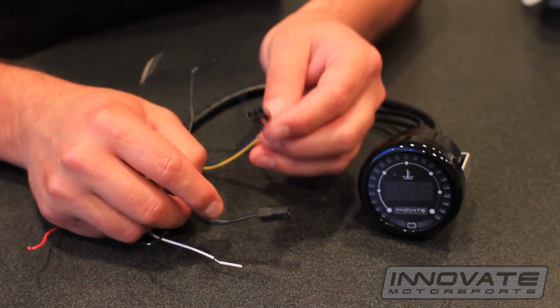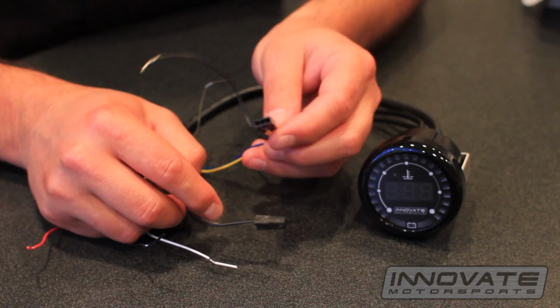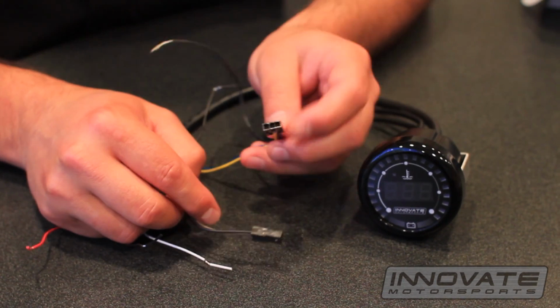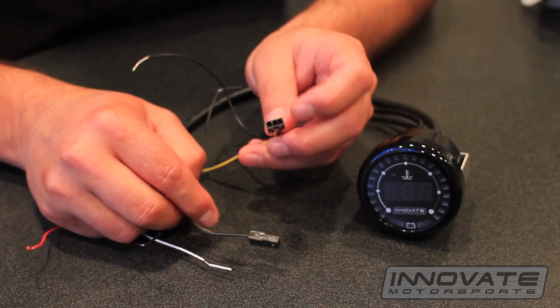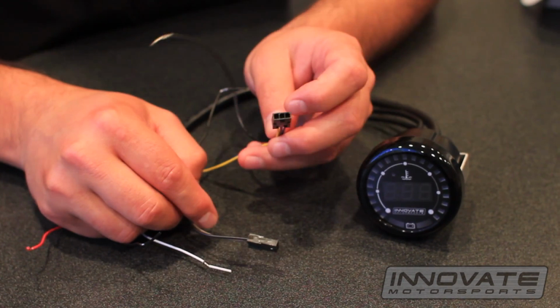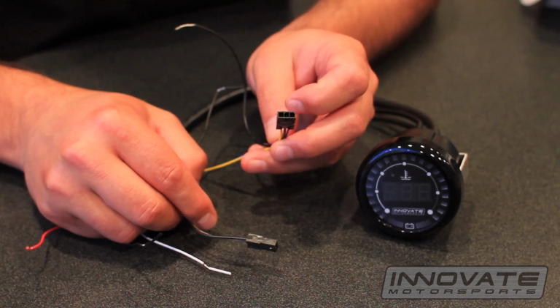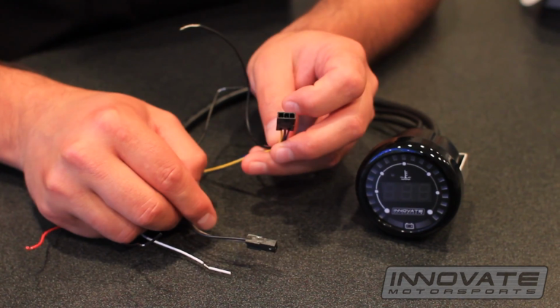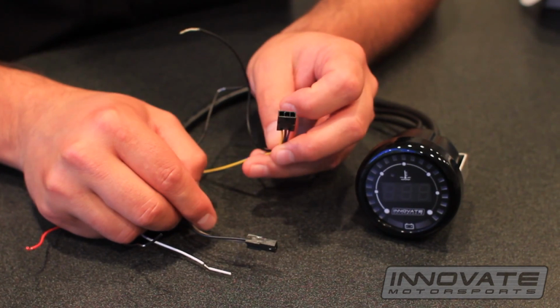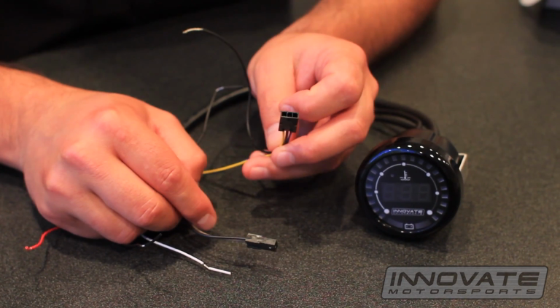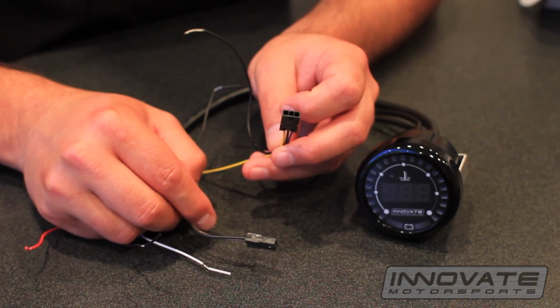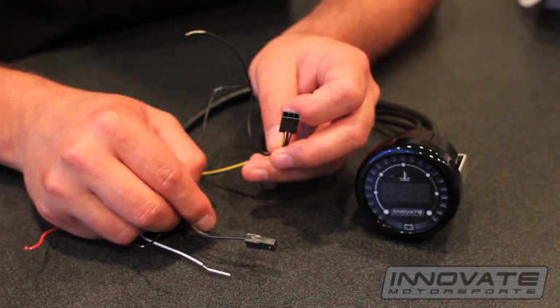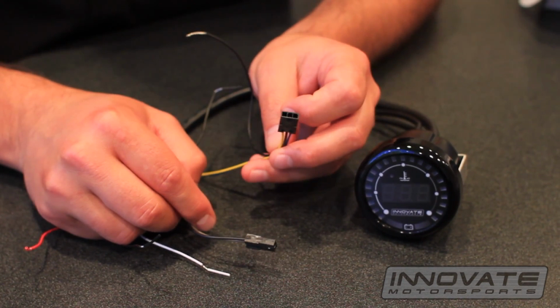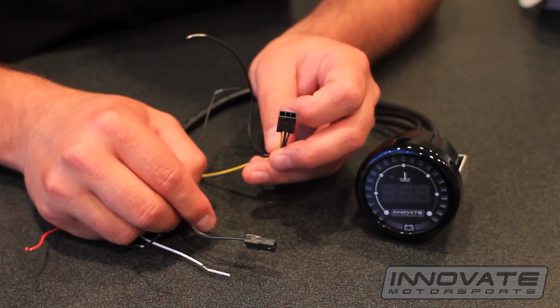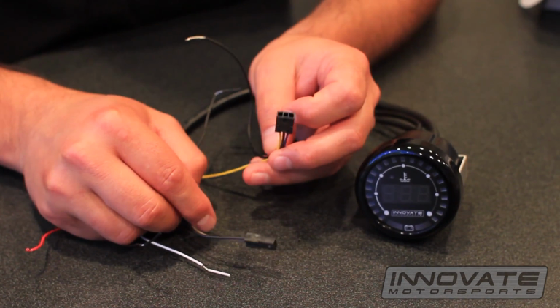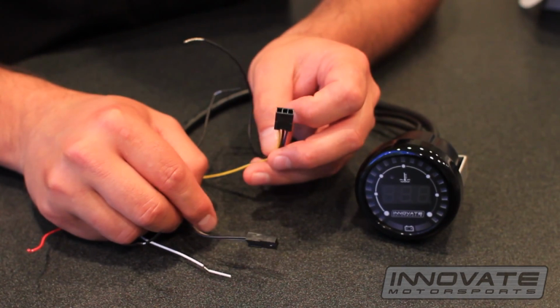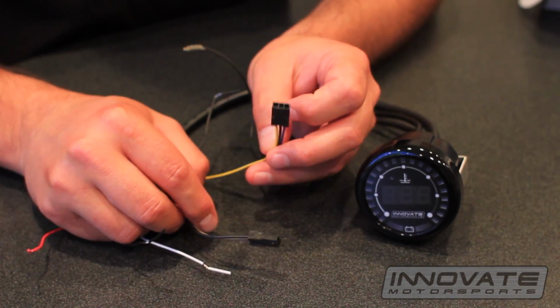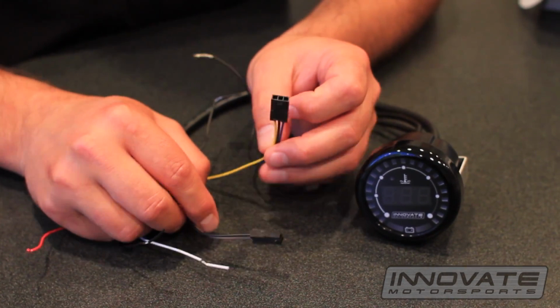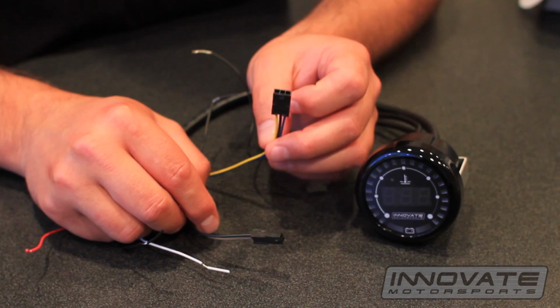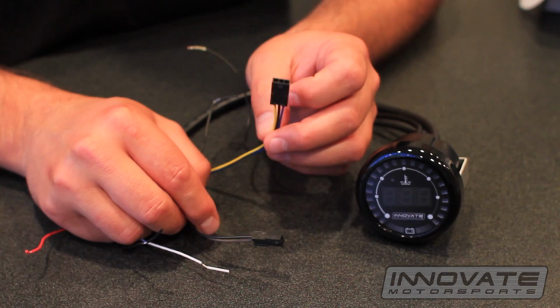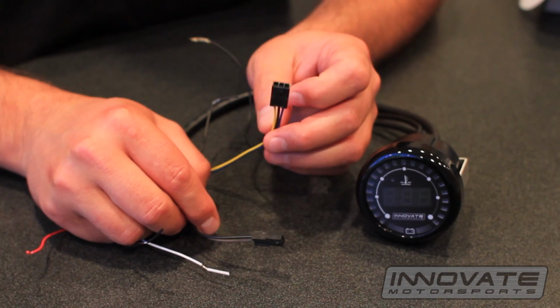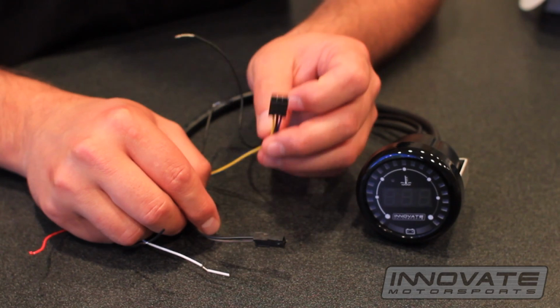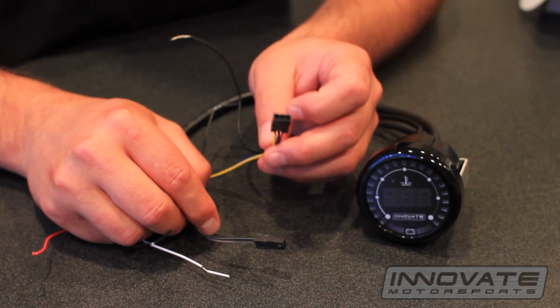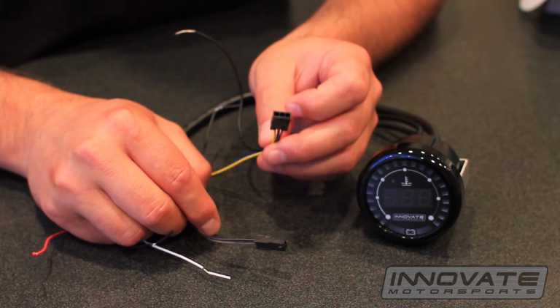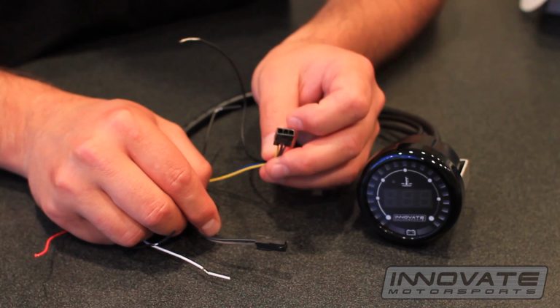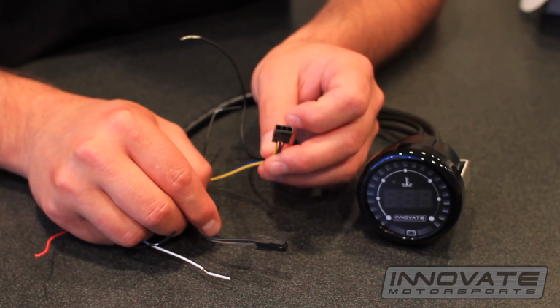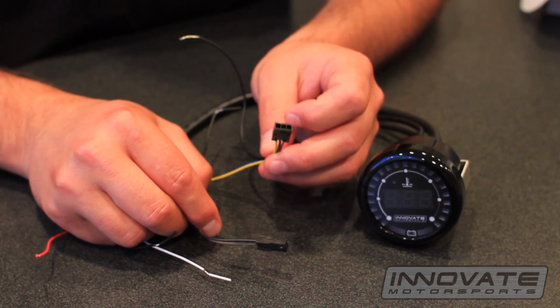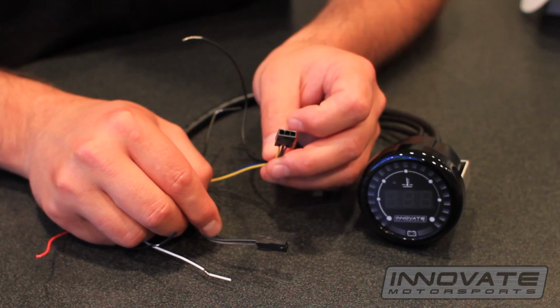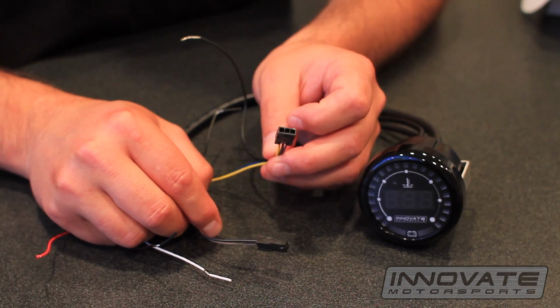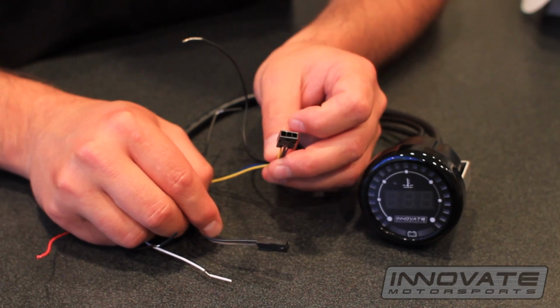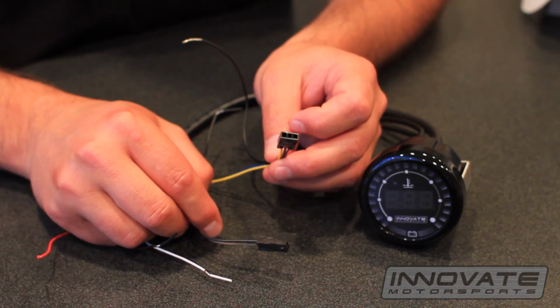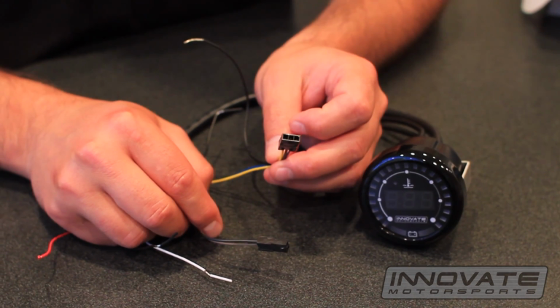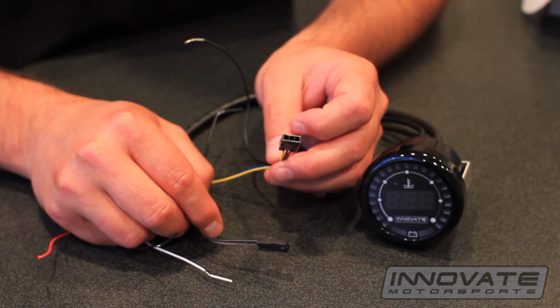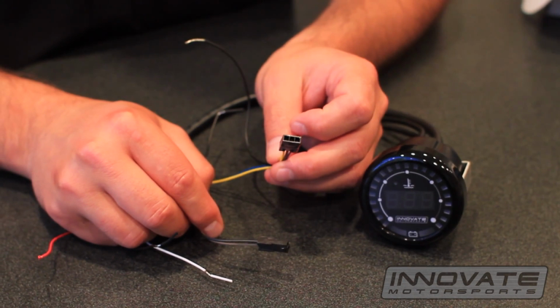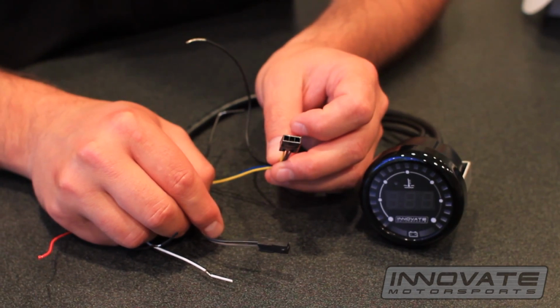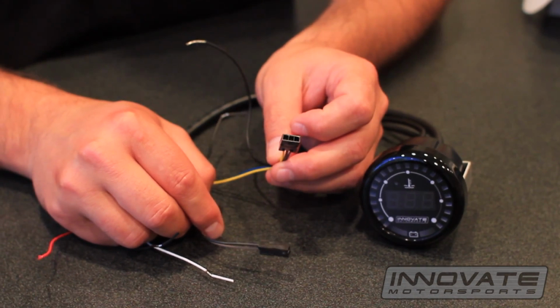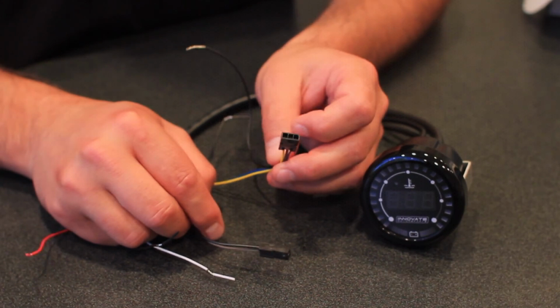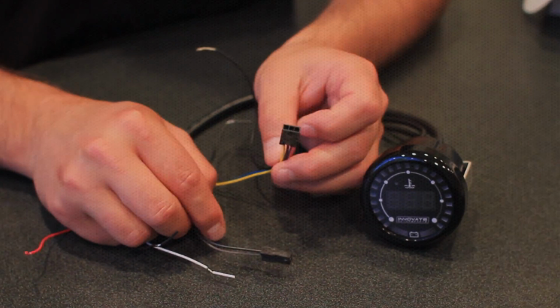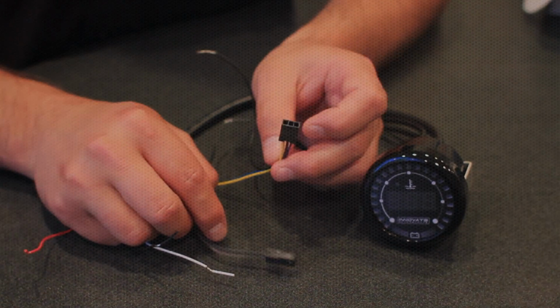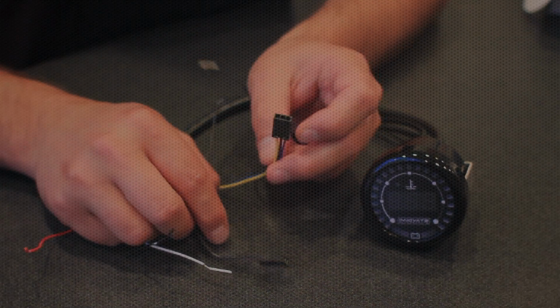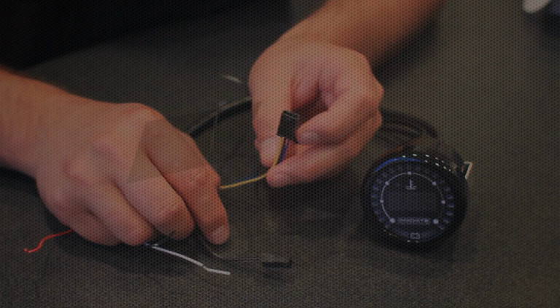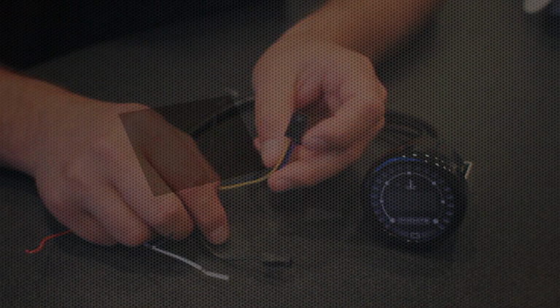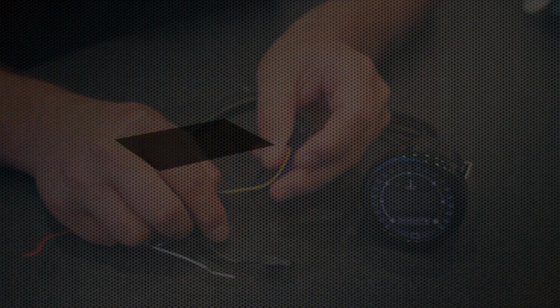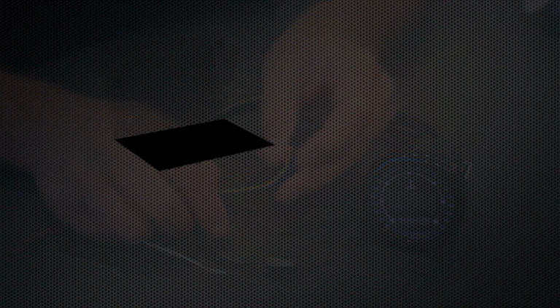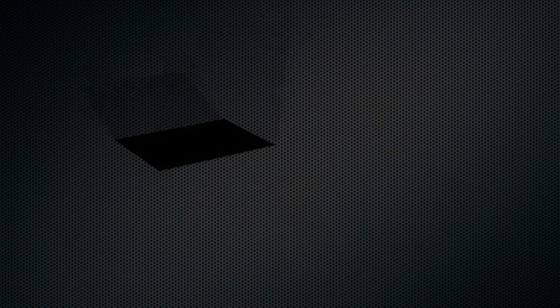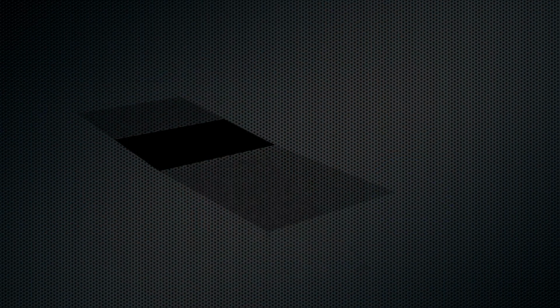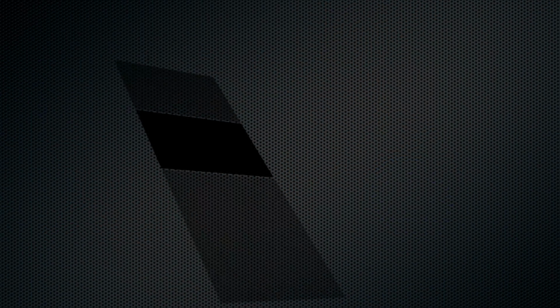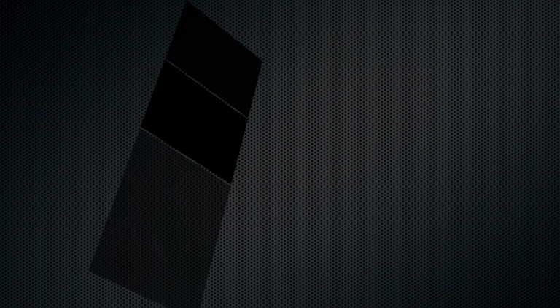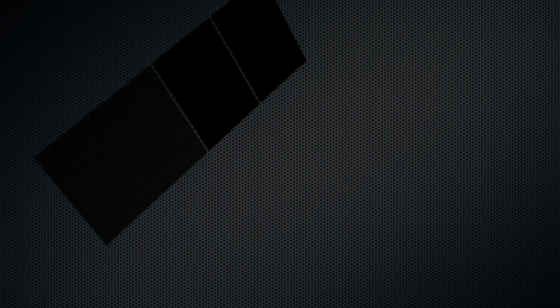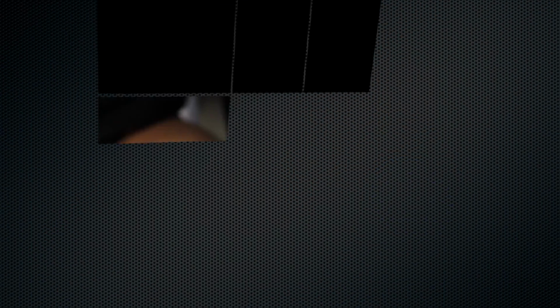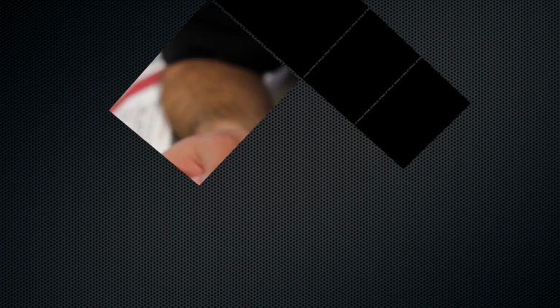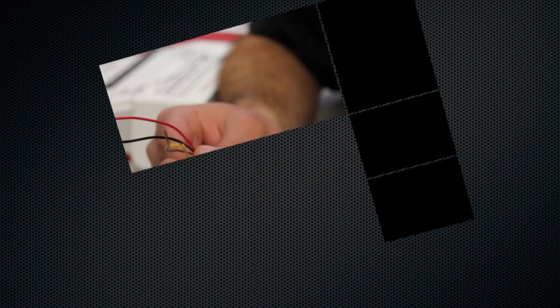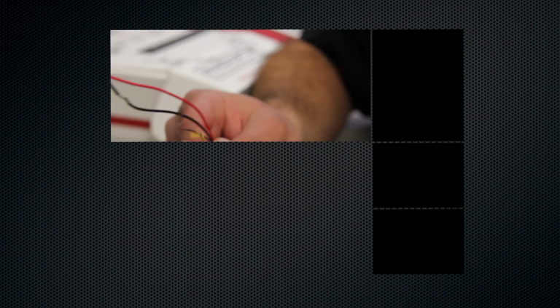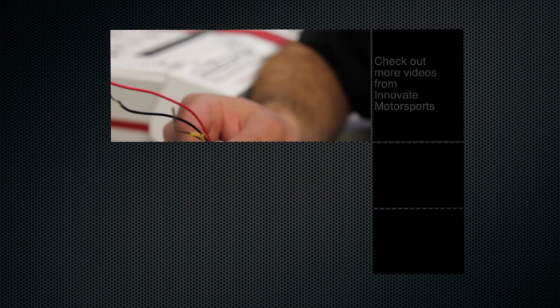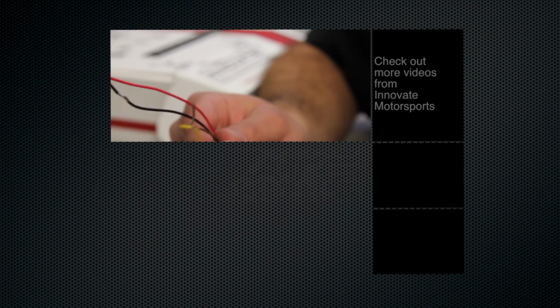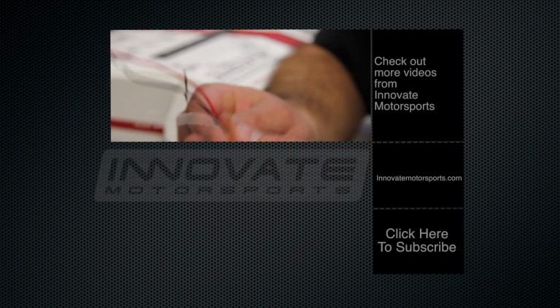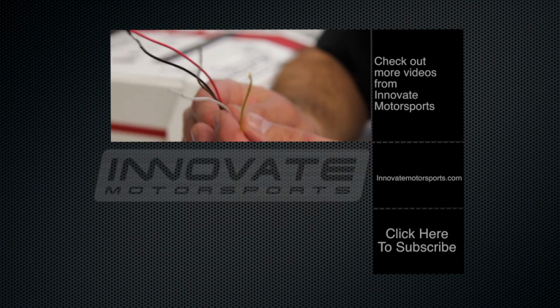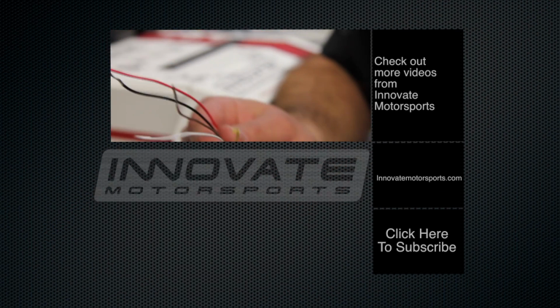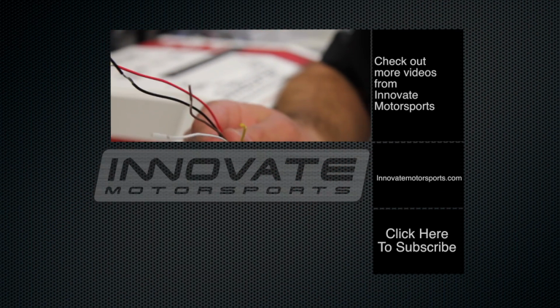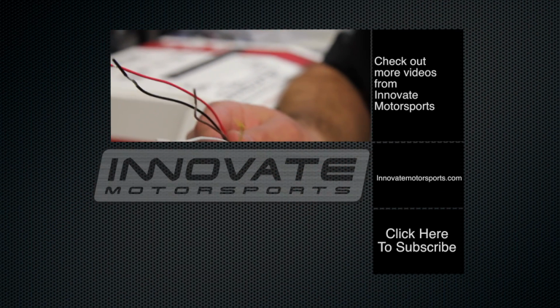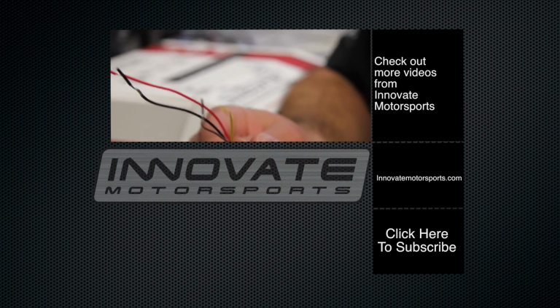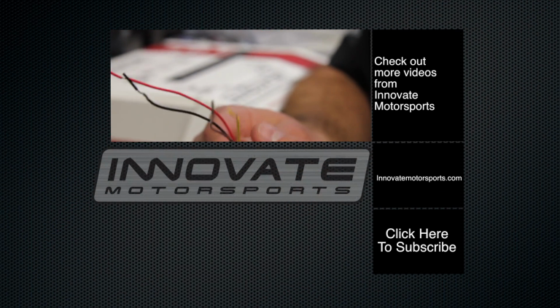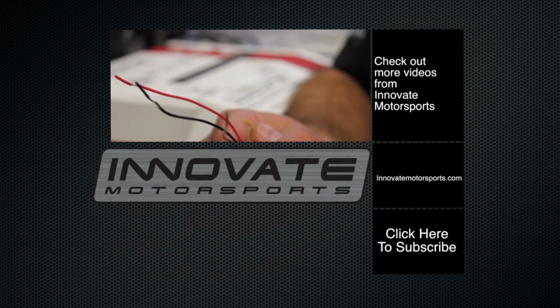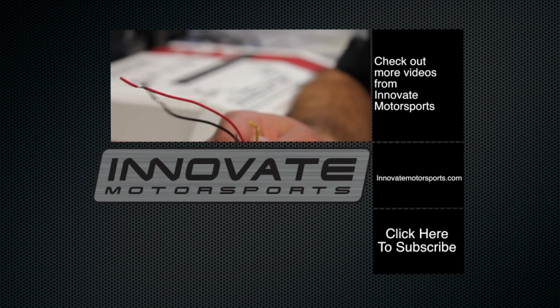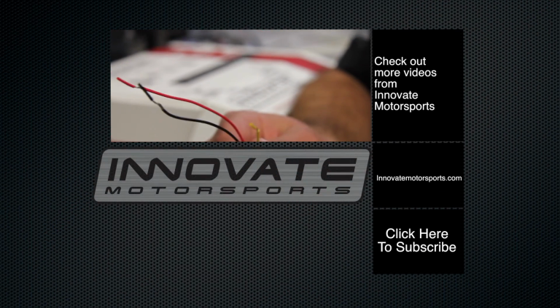The gauge also has a three prong connector, but it is not used in this application.